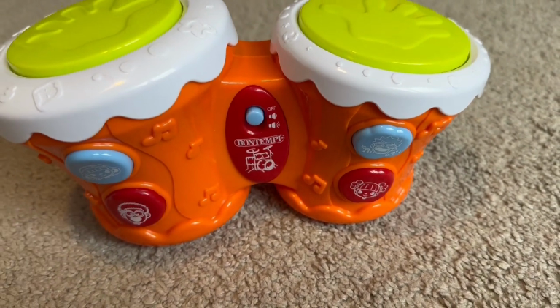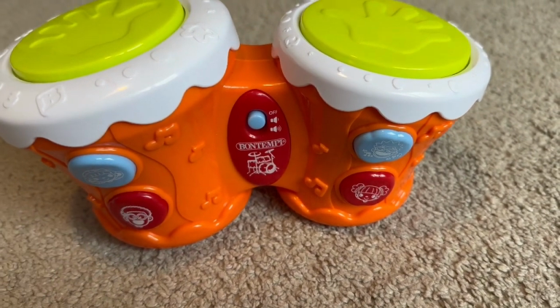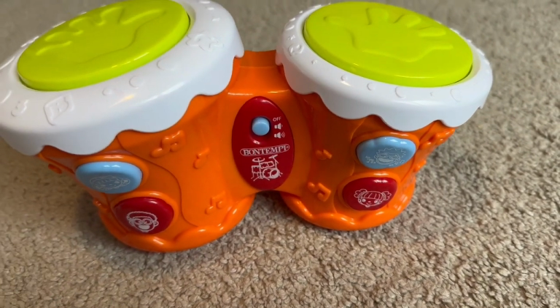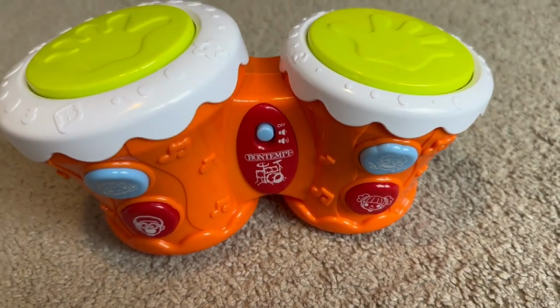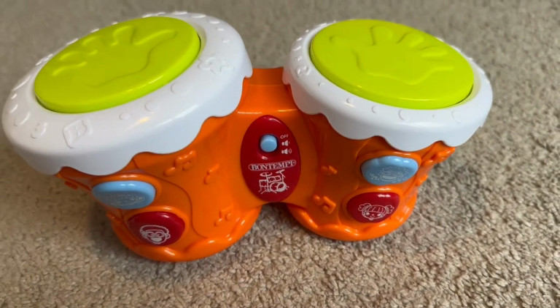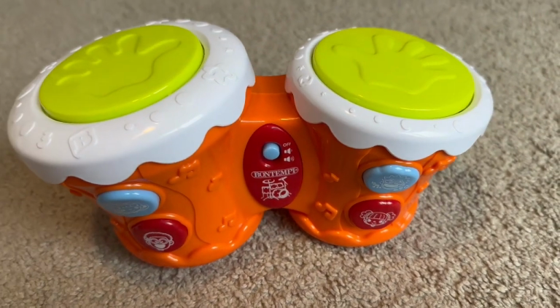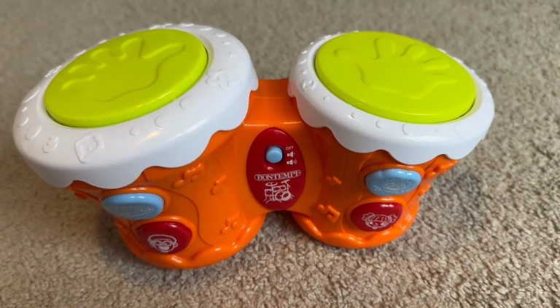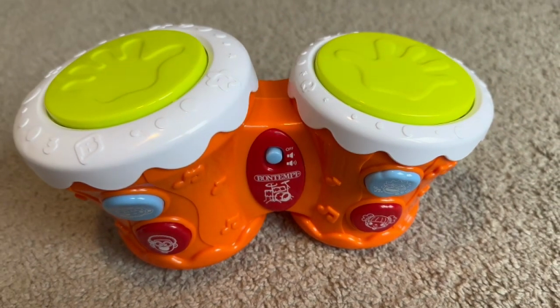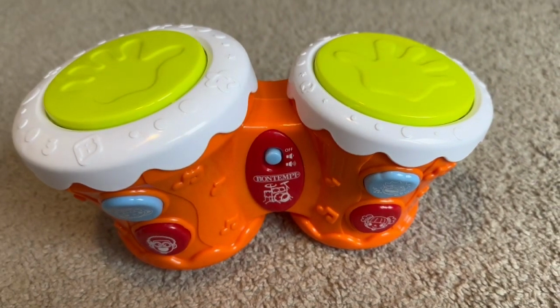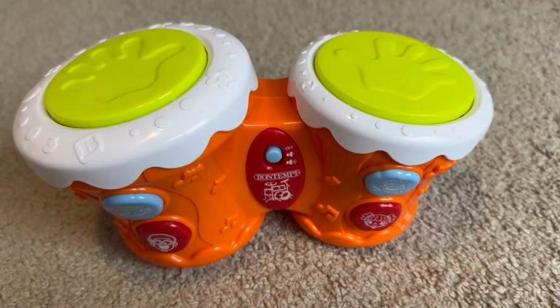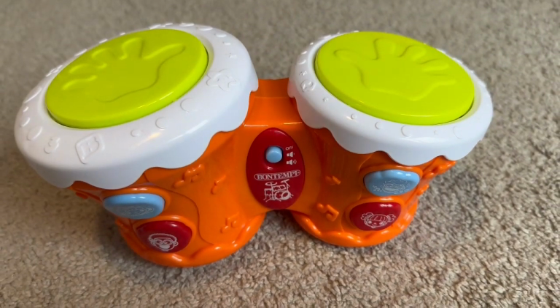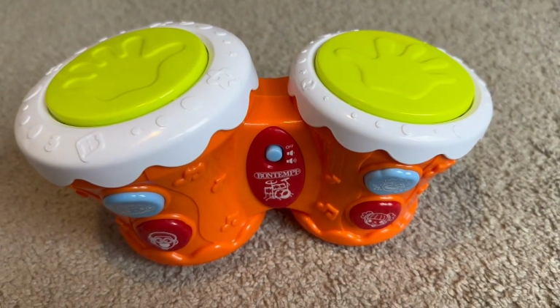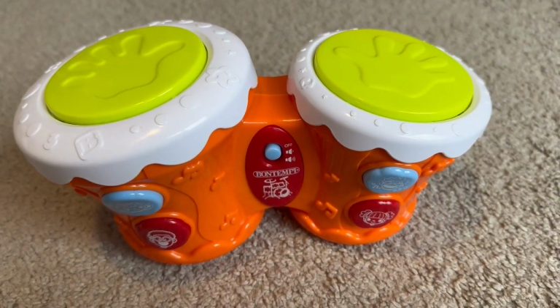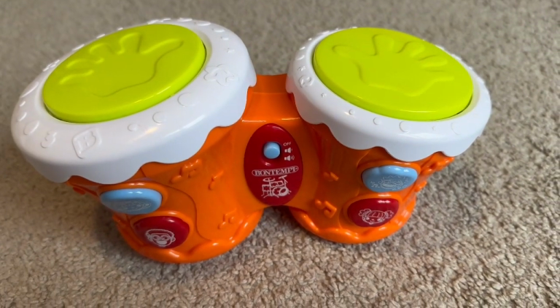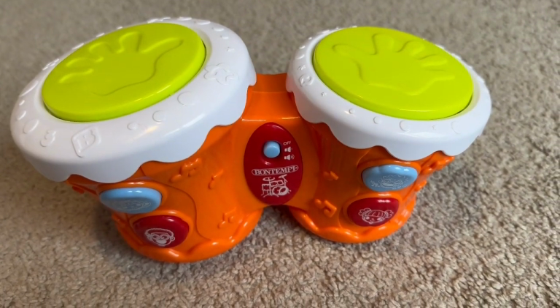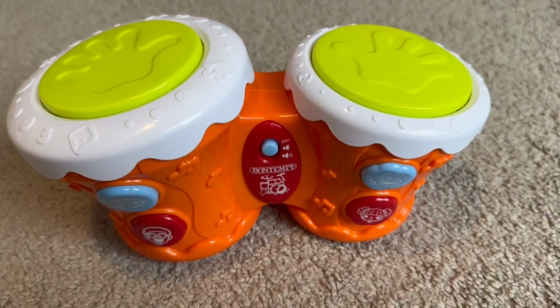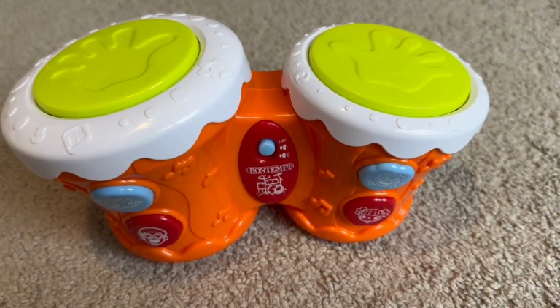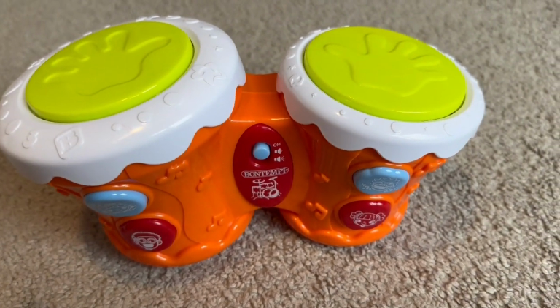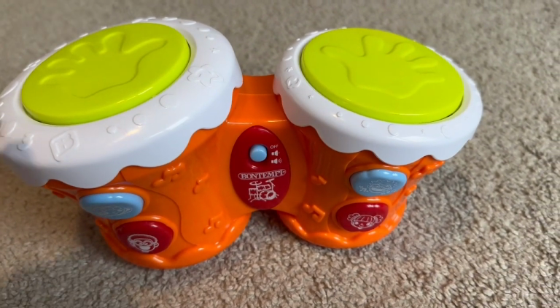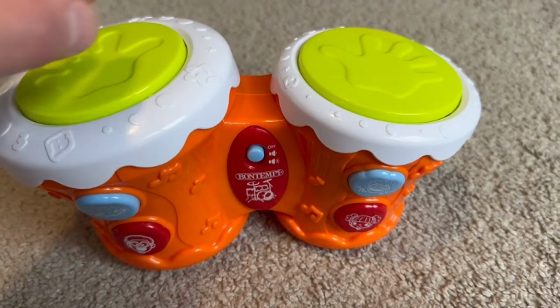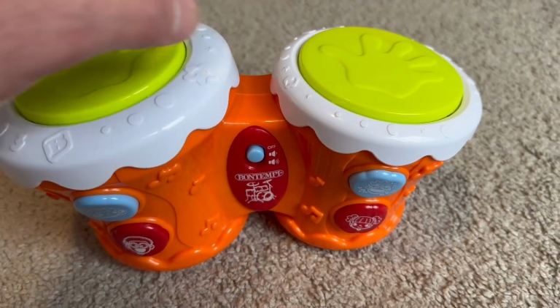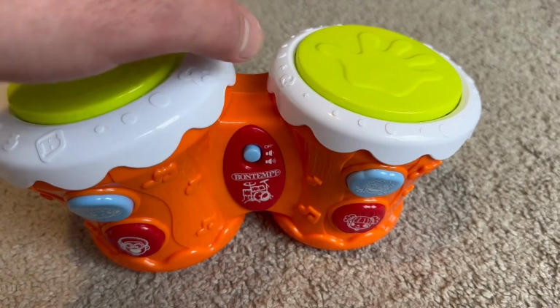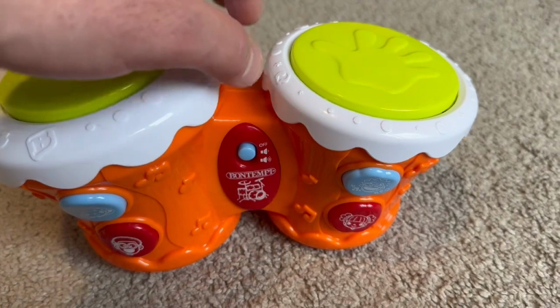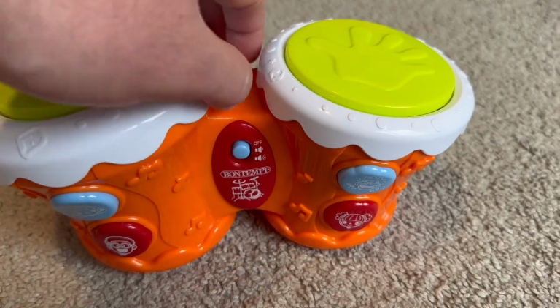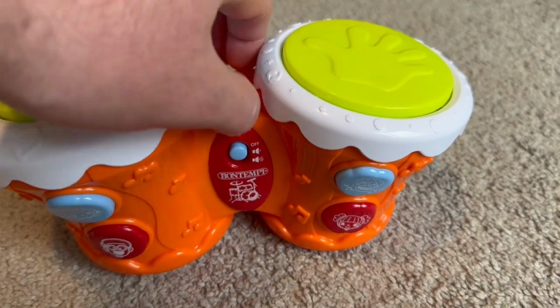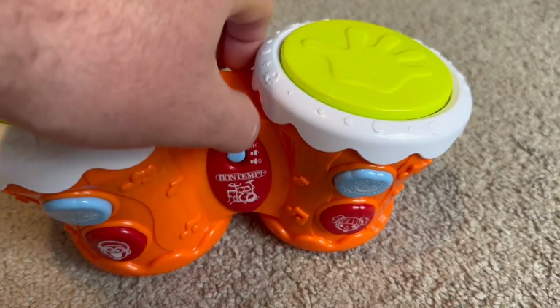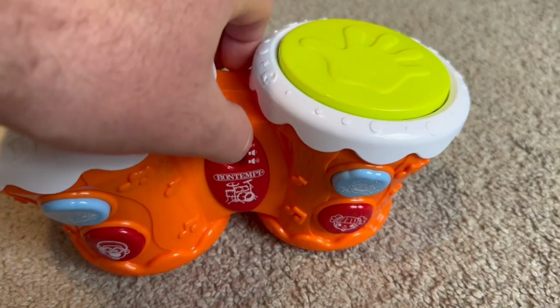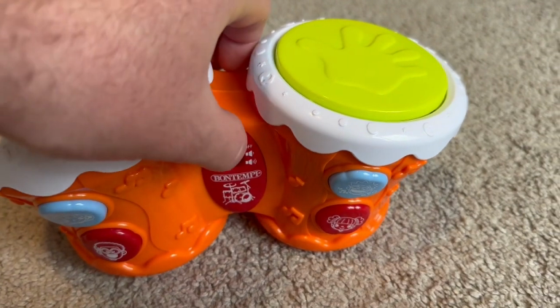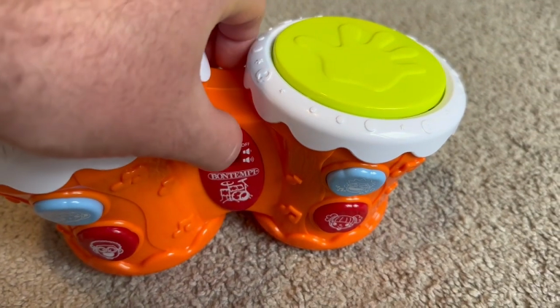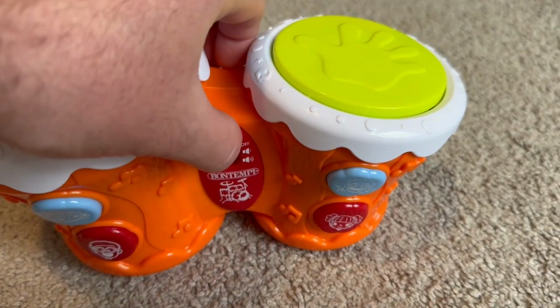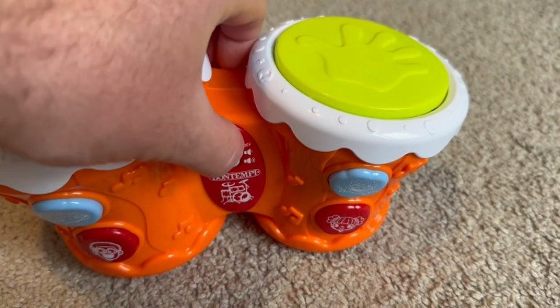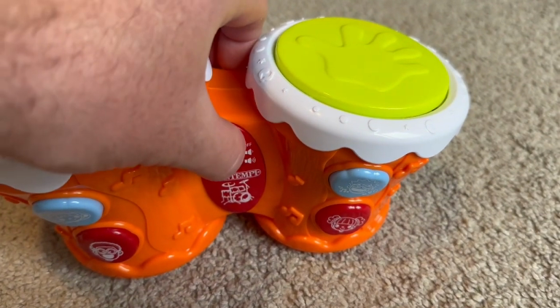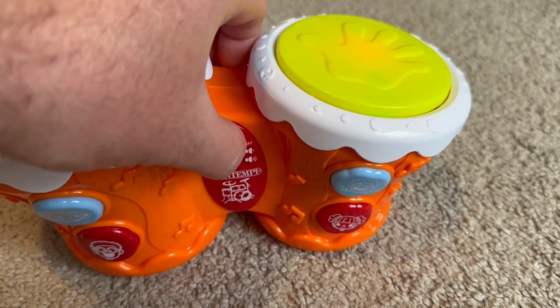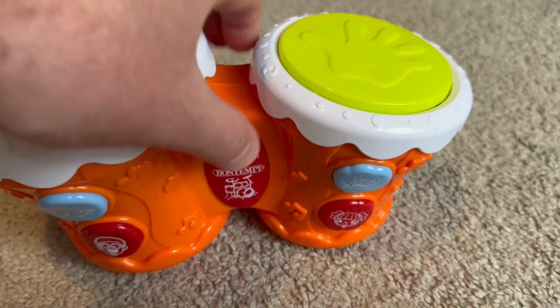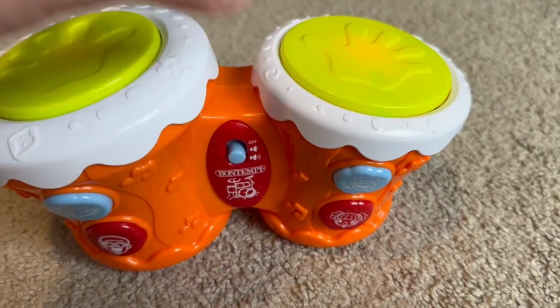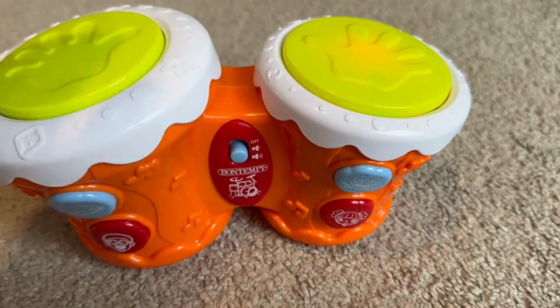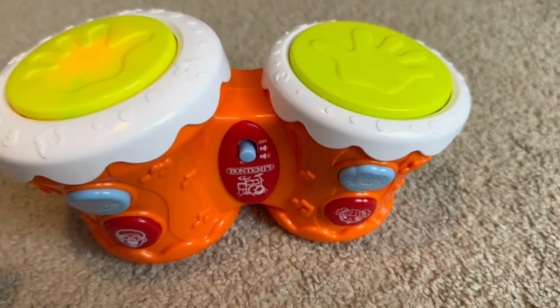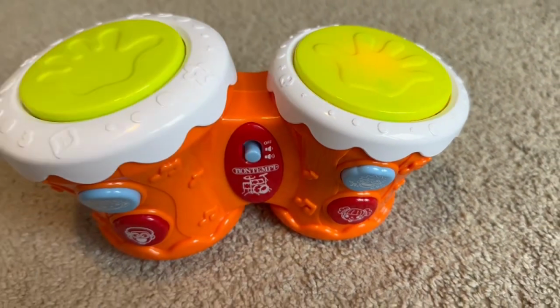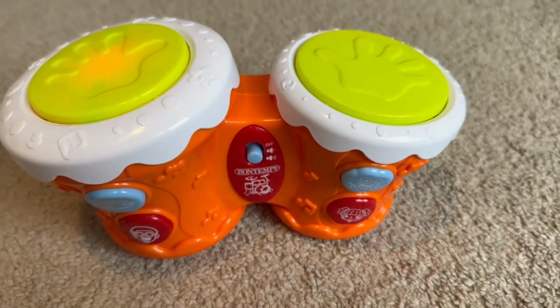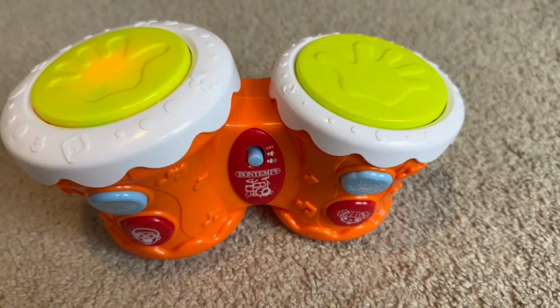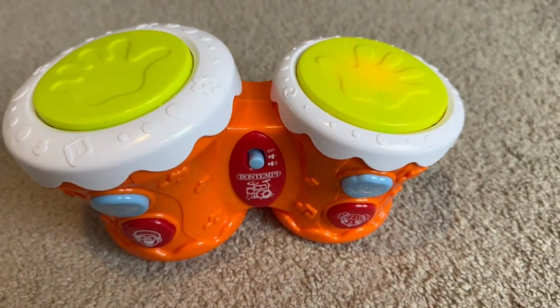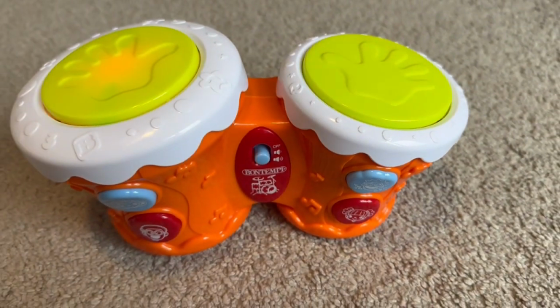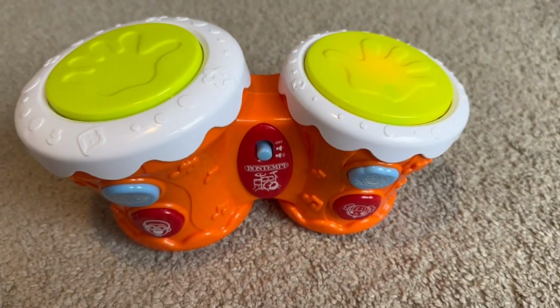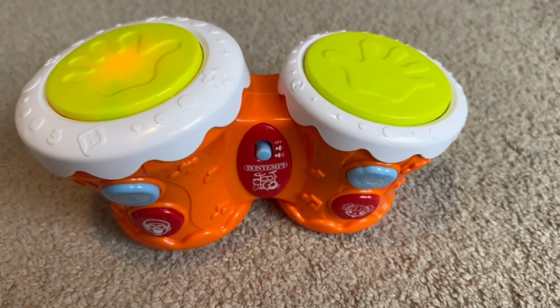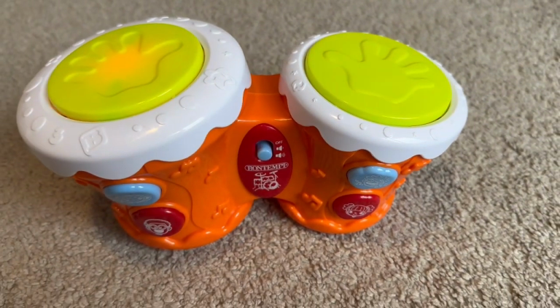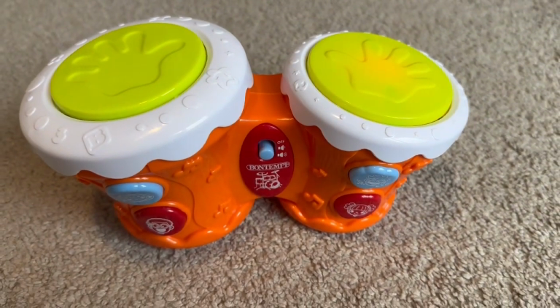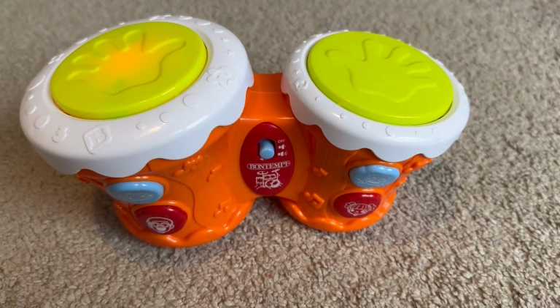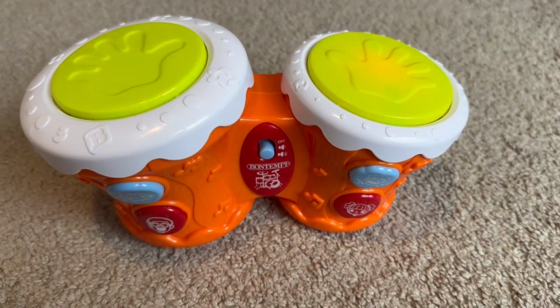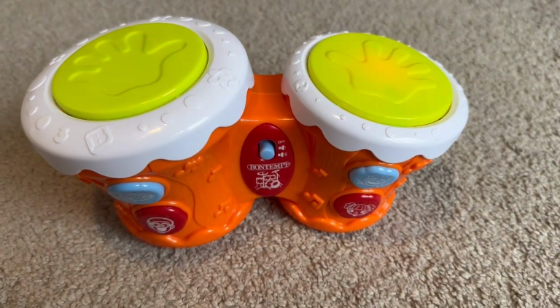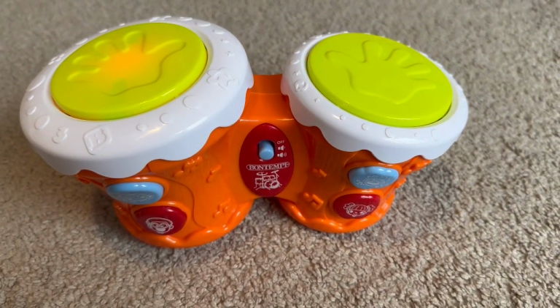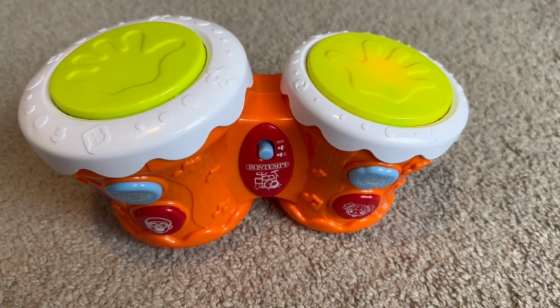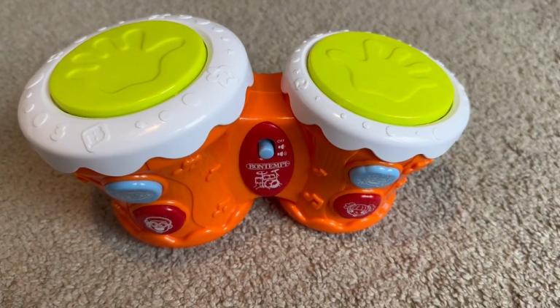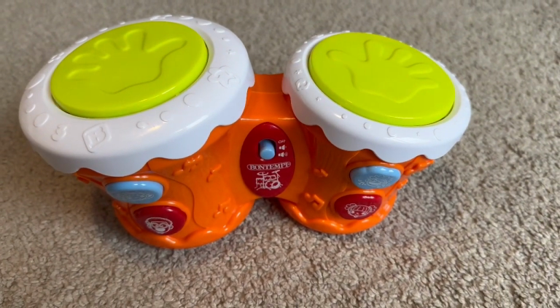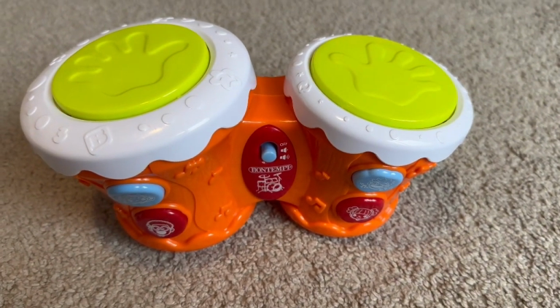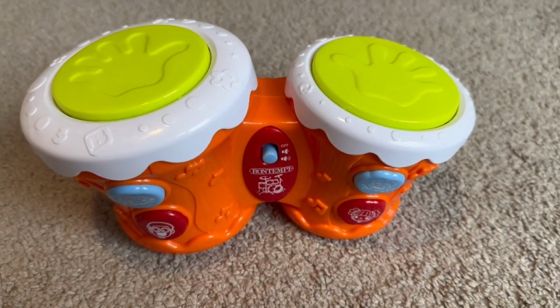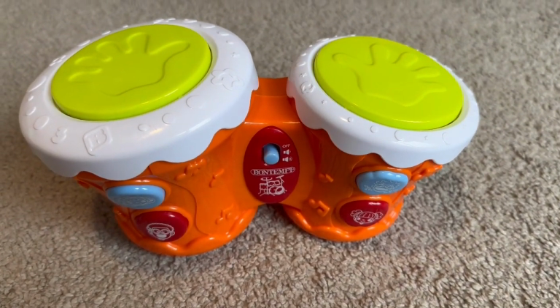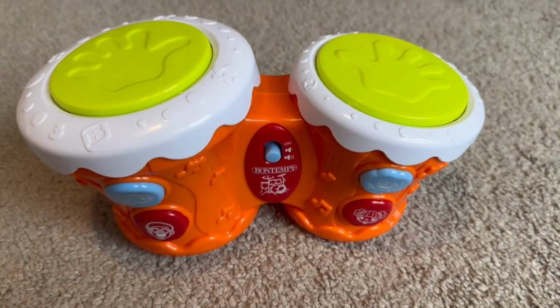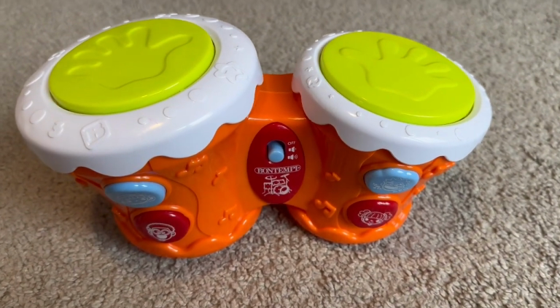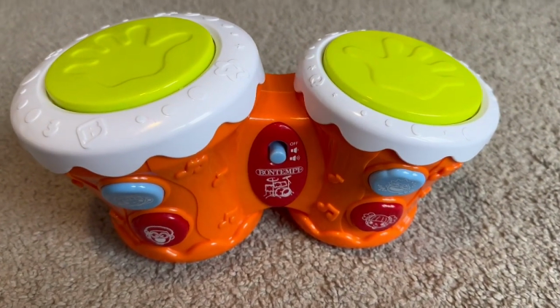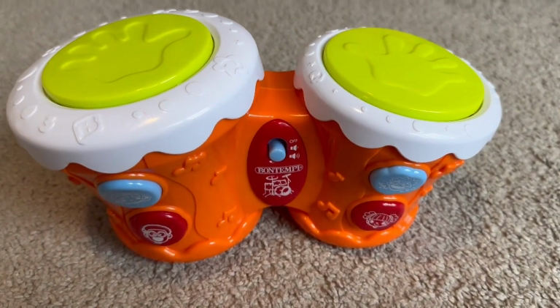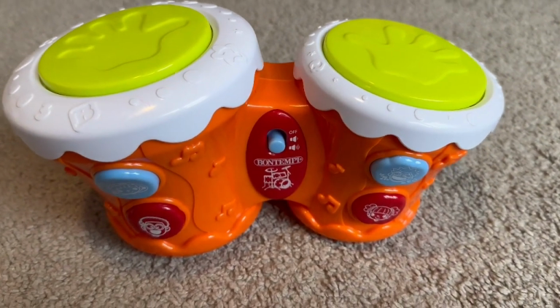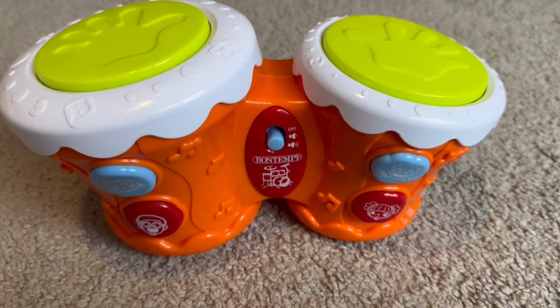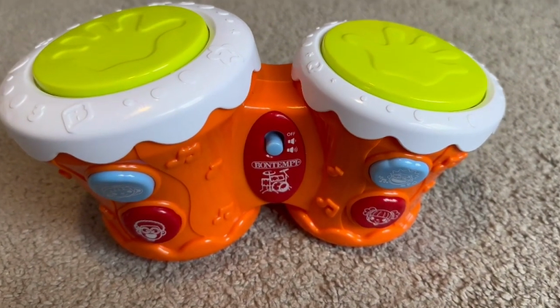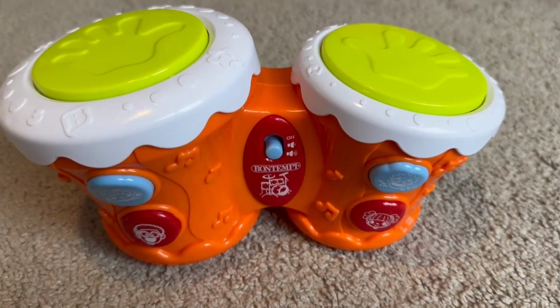All right, let's see what it does. Let's turn it on. Wow, that's pretty cool.